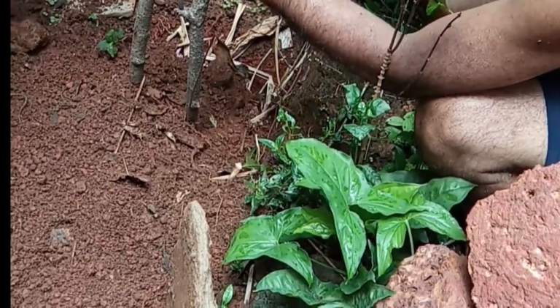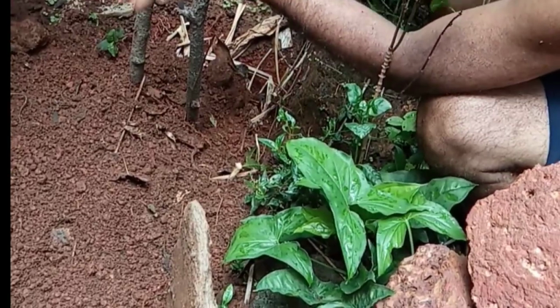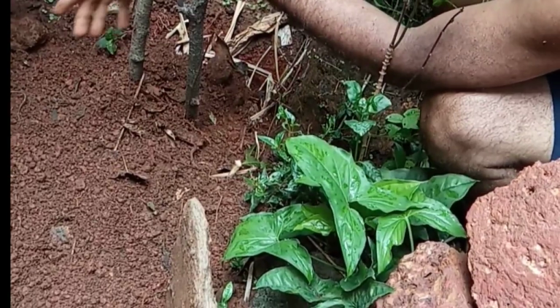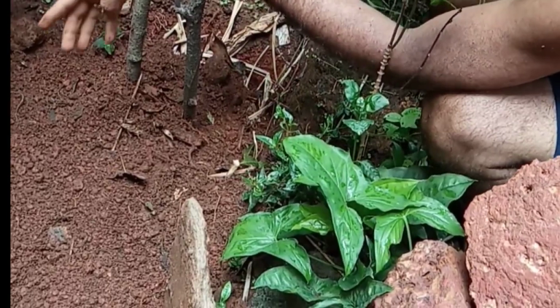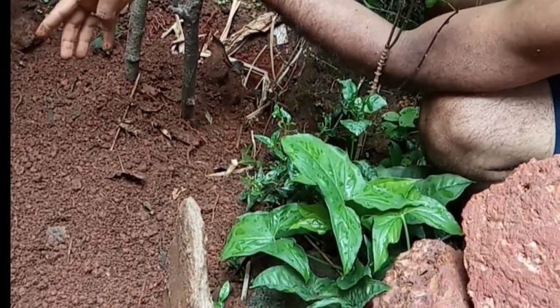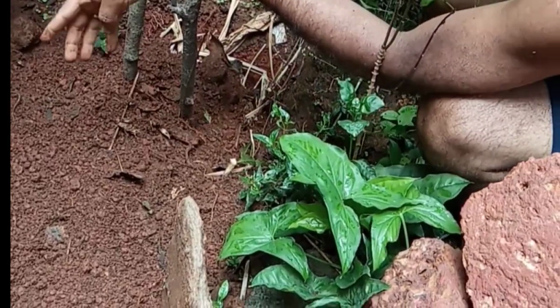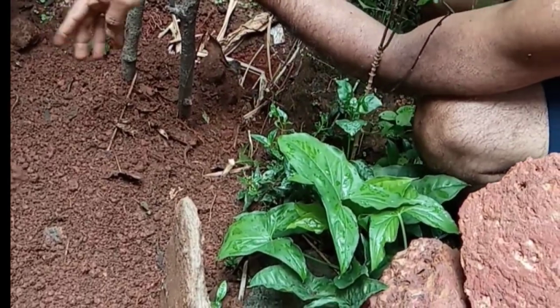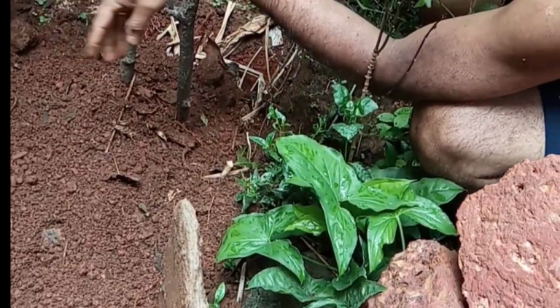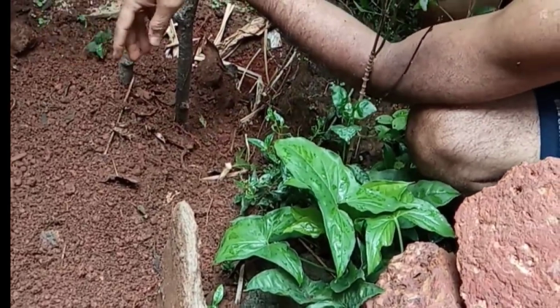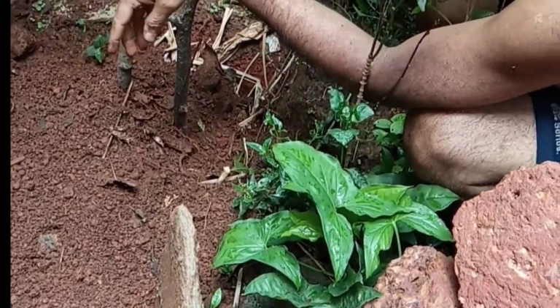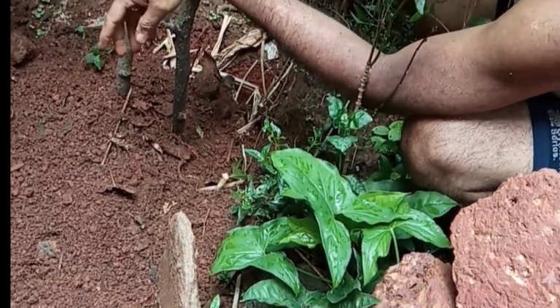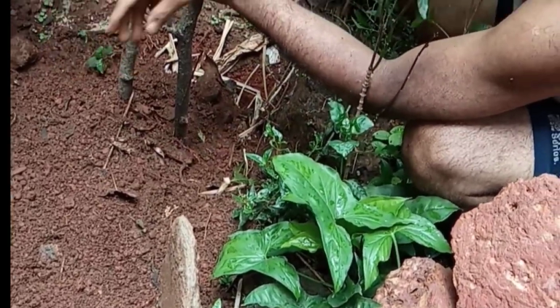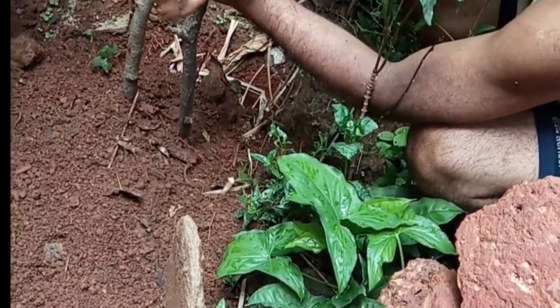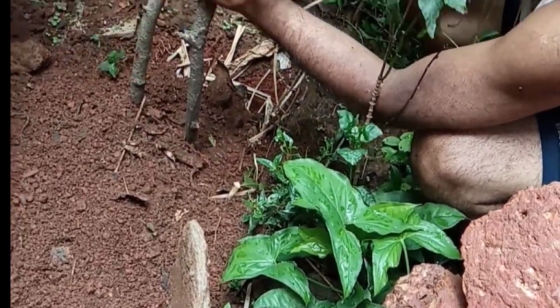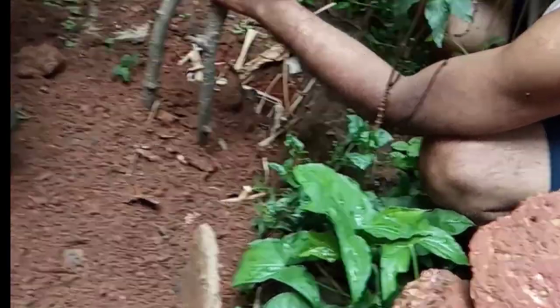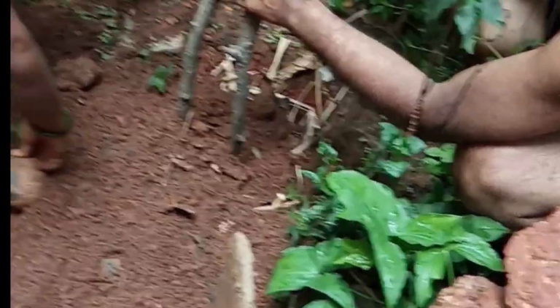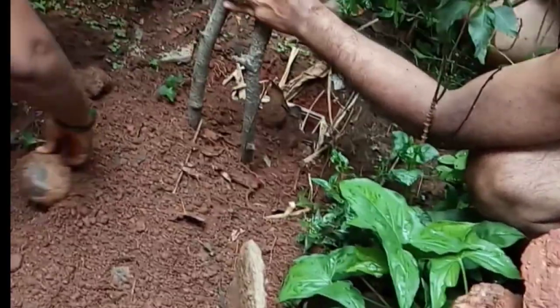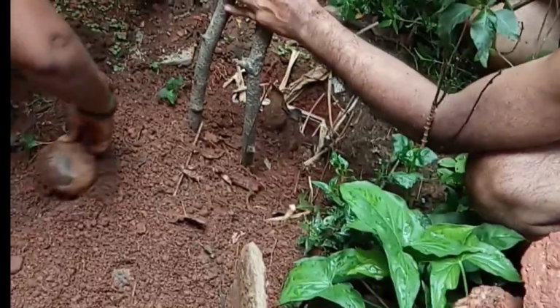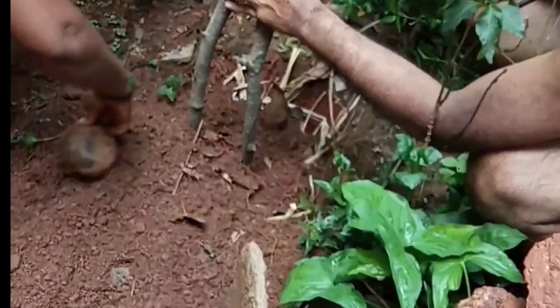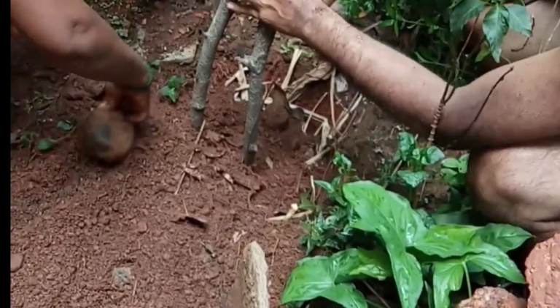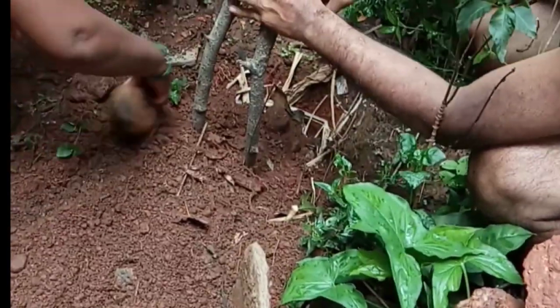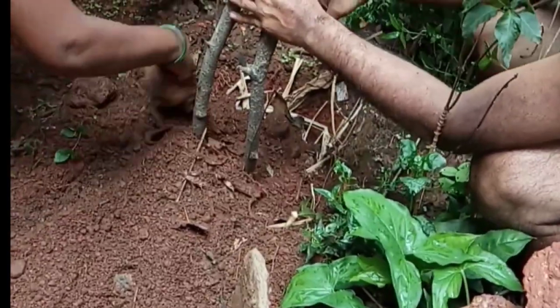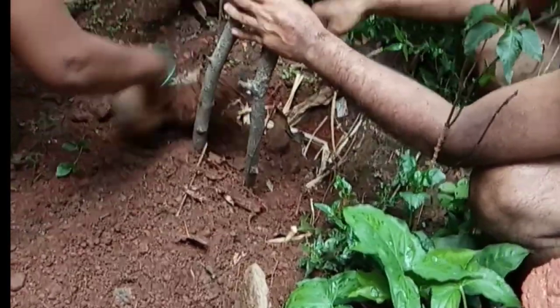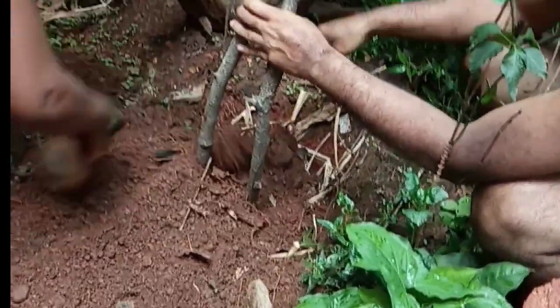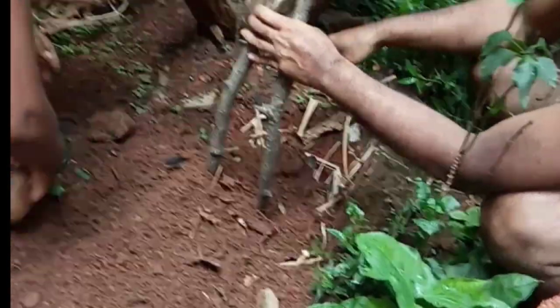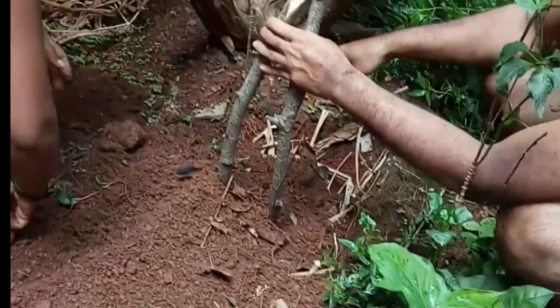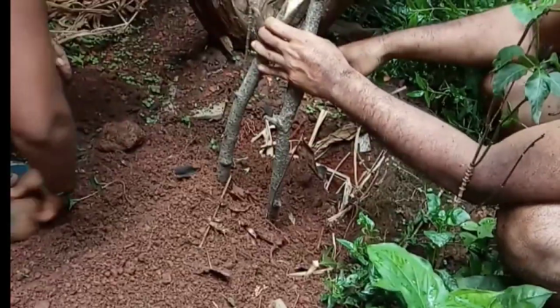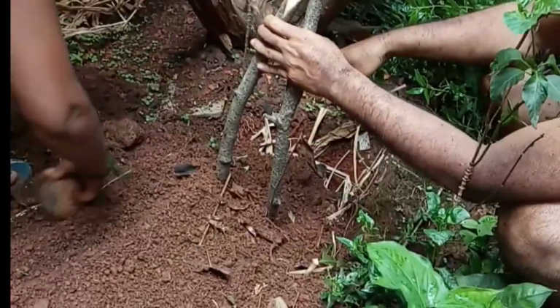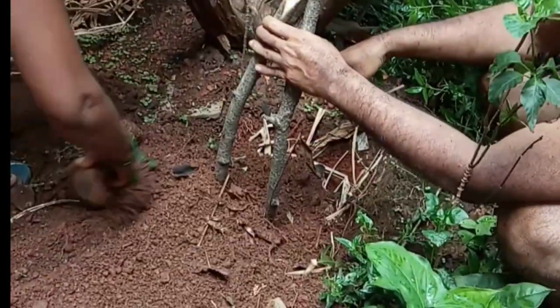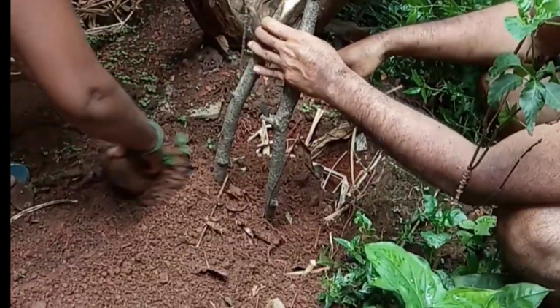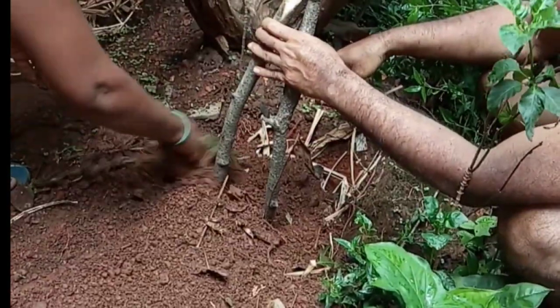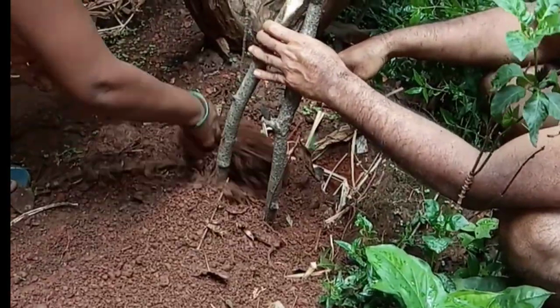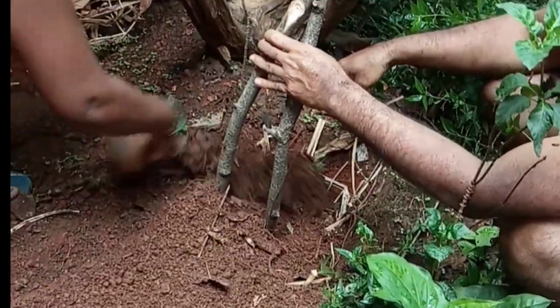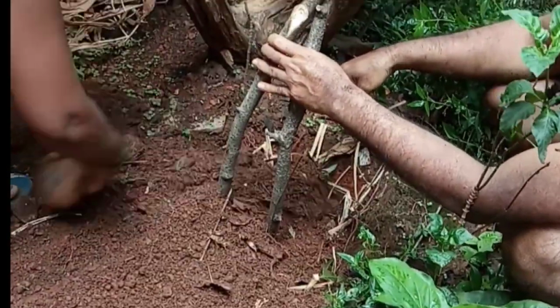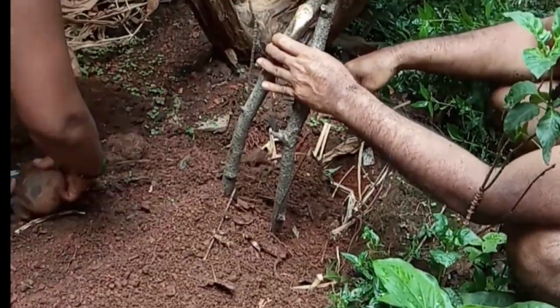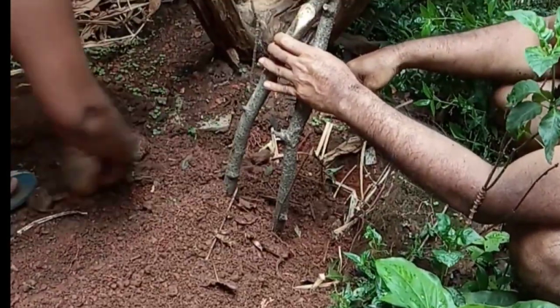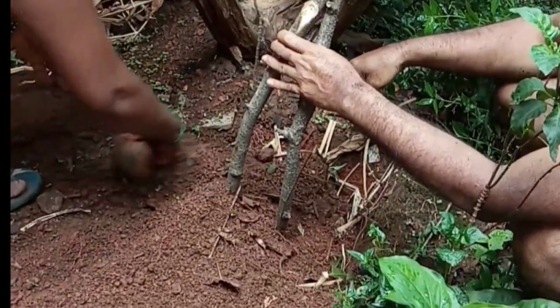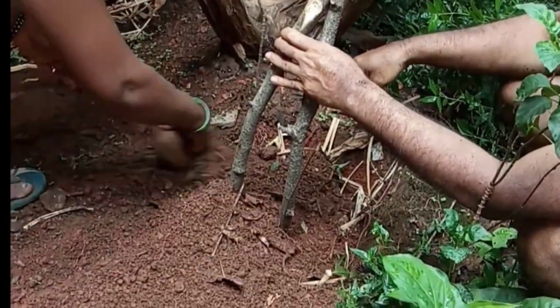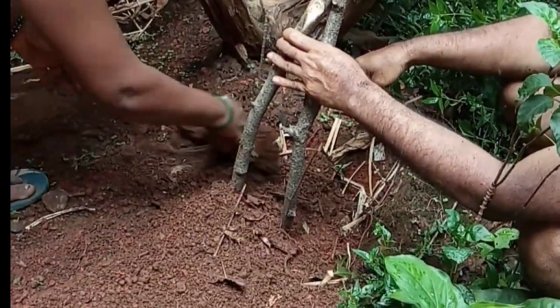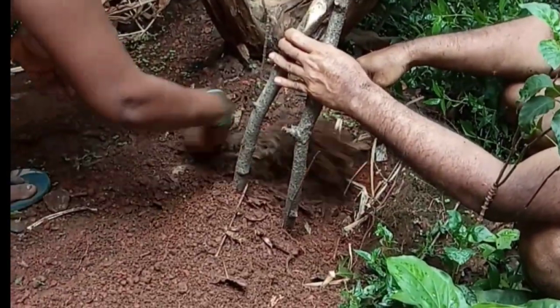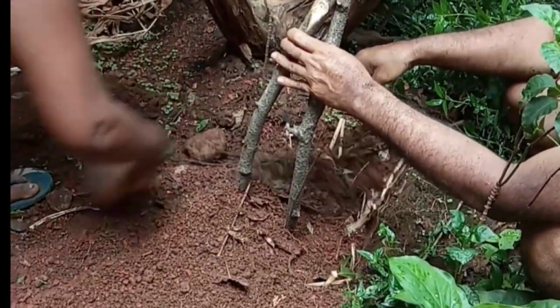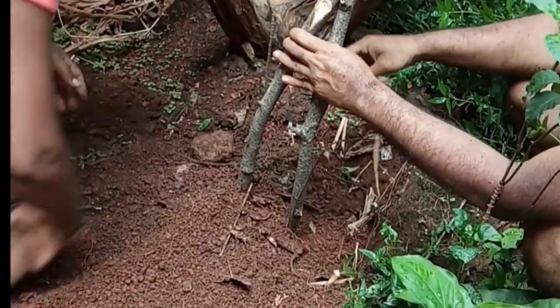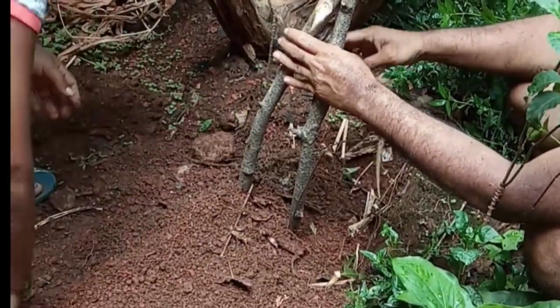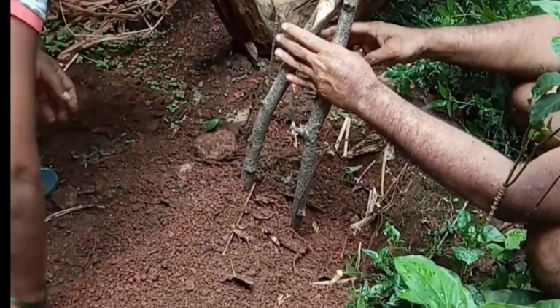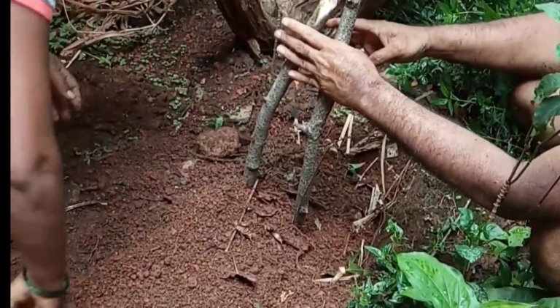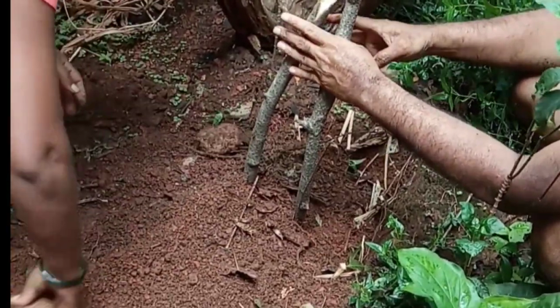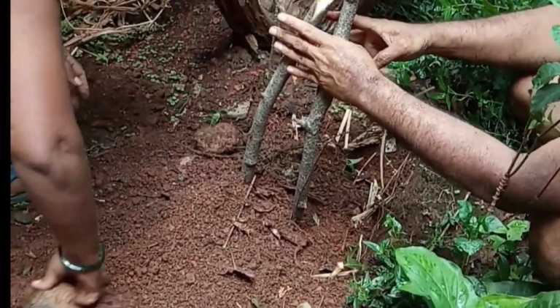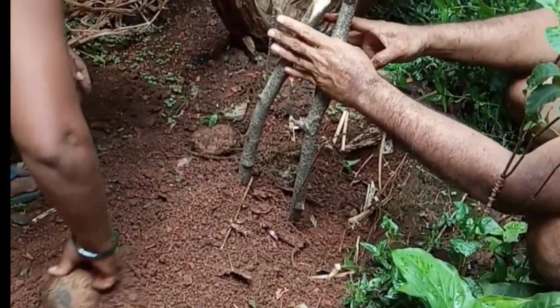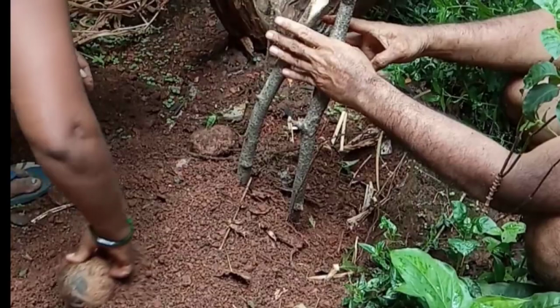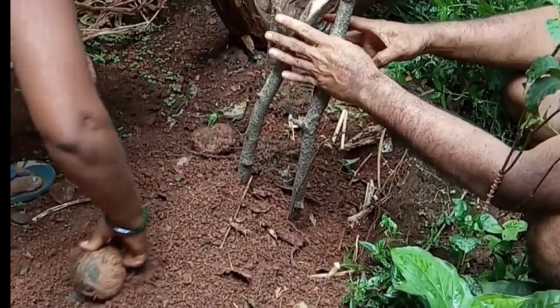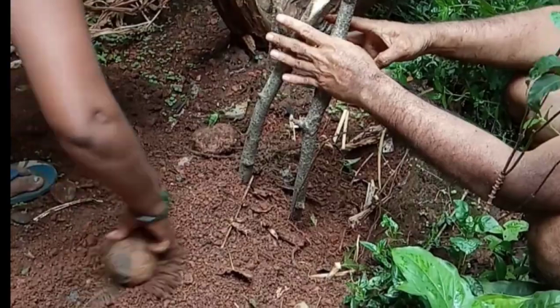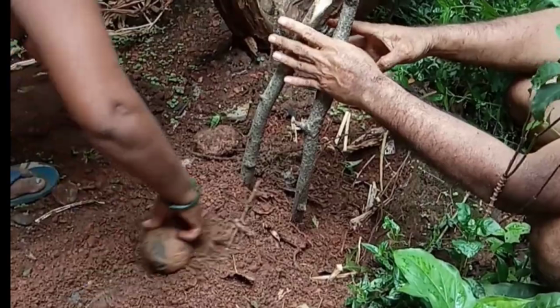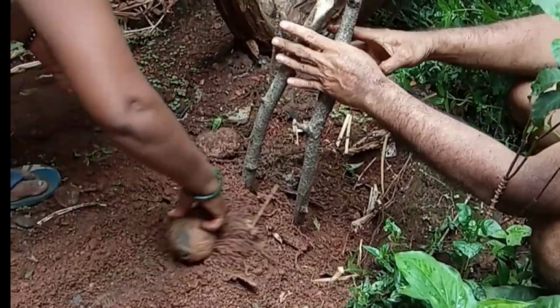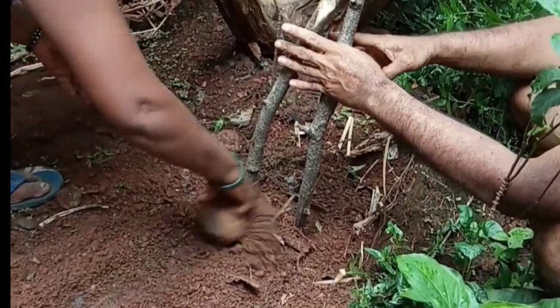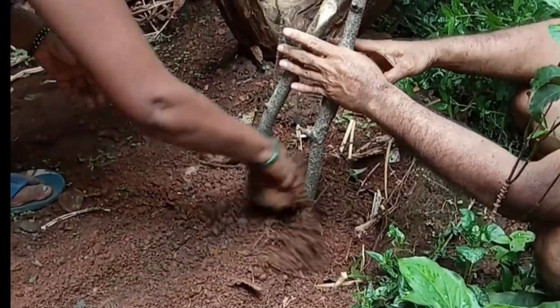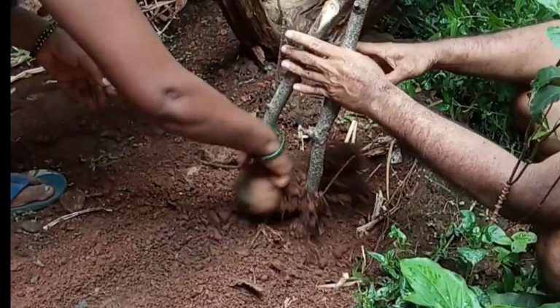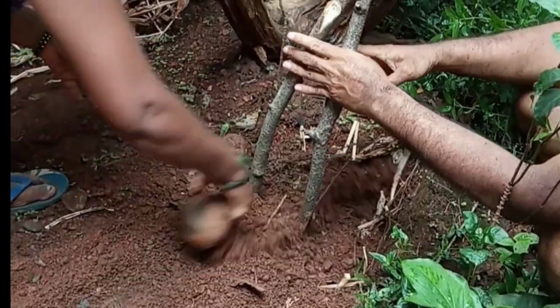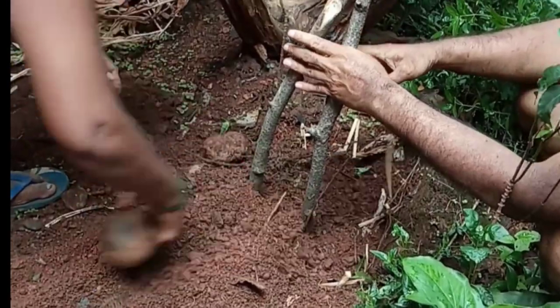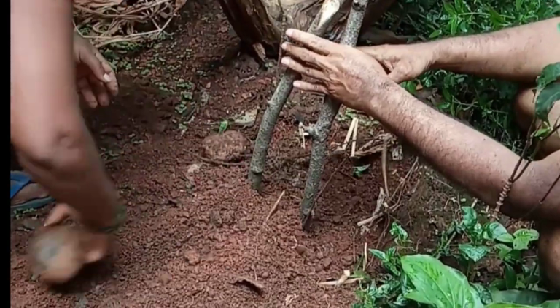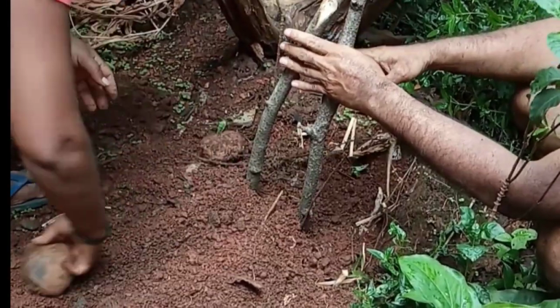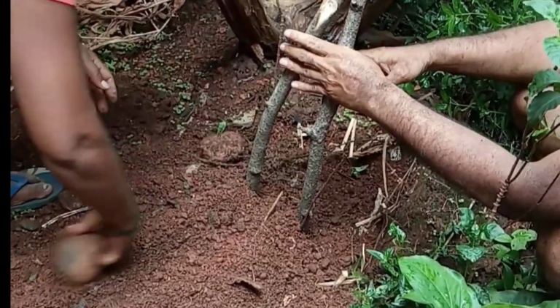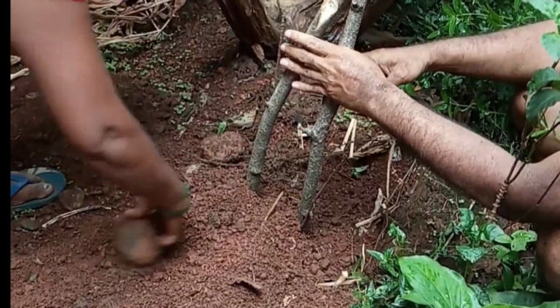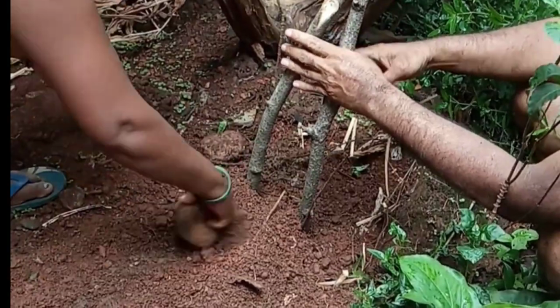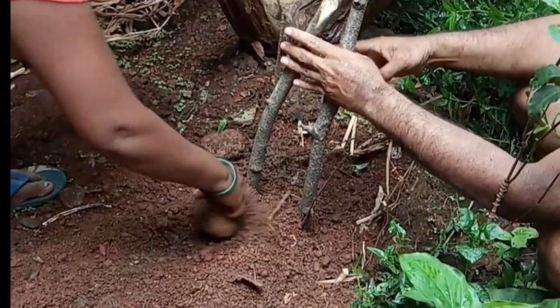Hoping that some of these branches will survive. Thank you for watching.